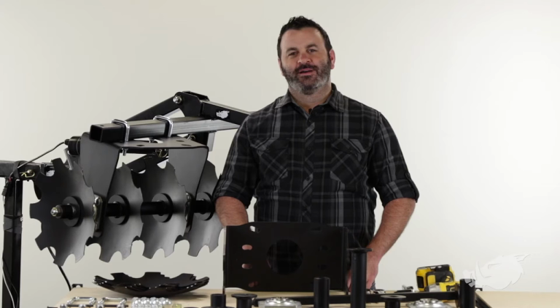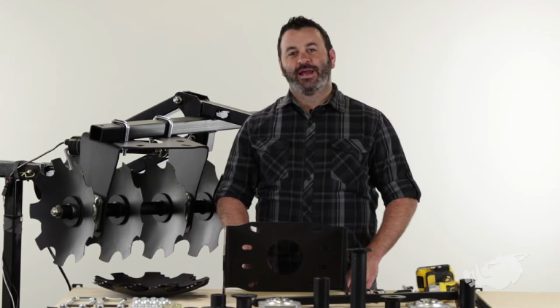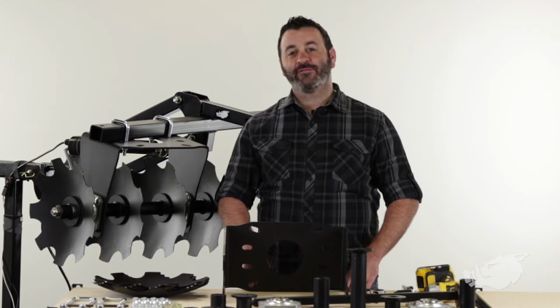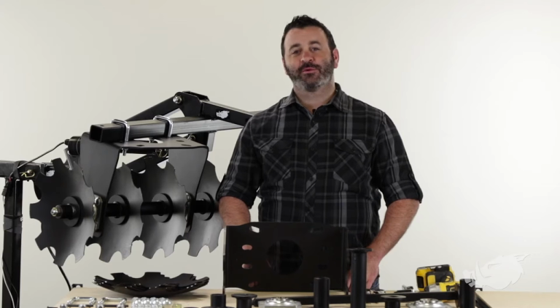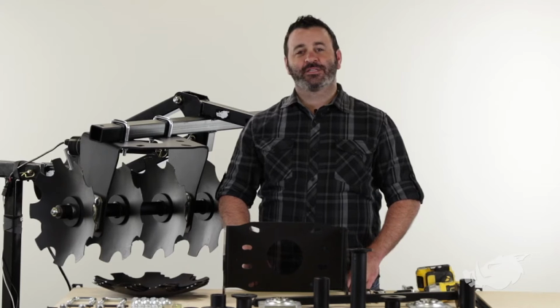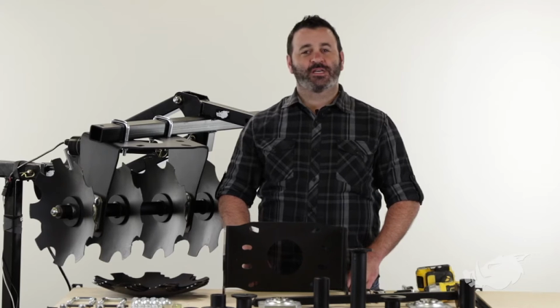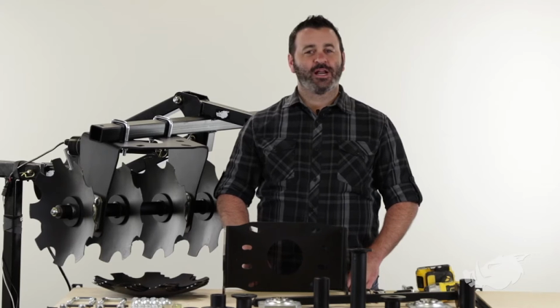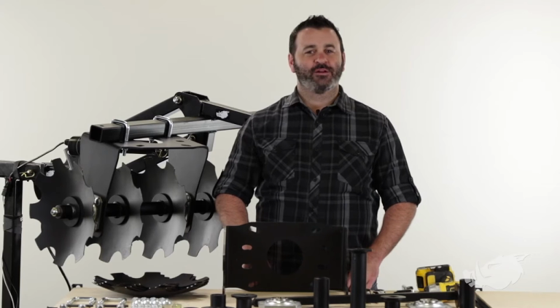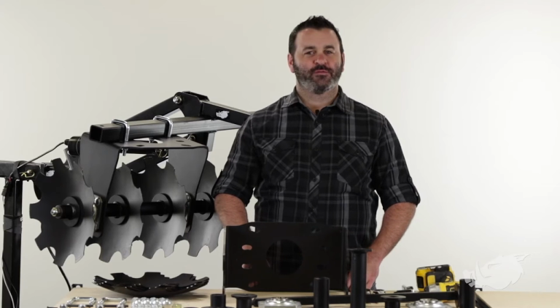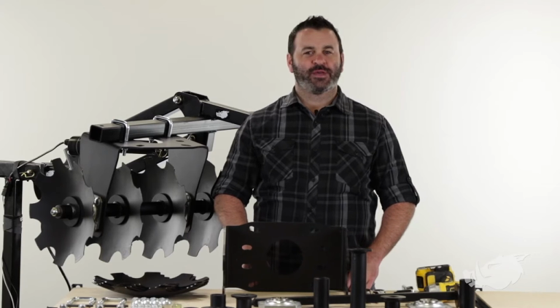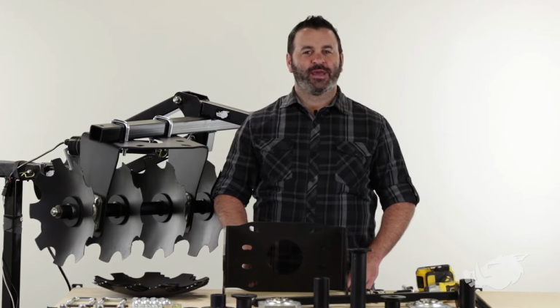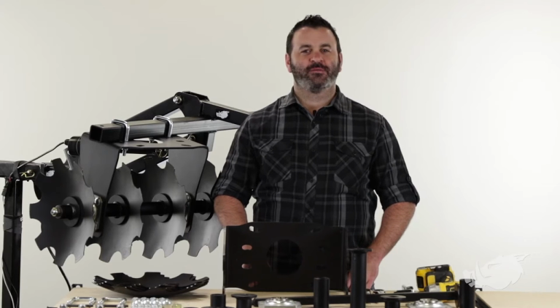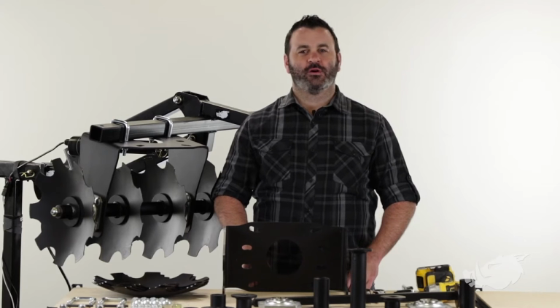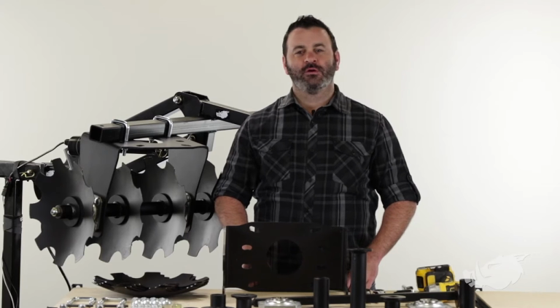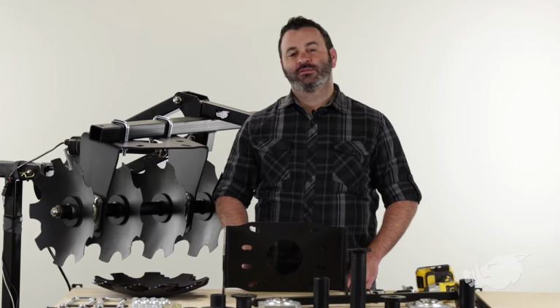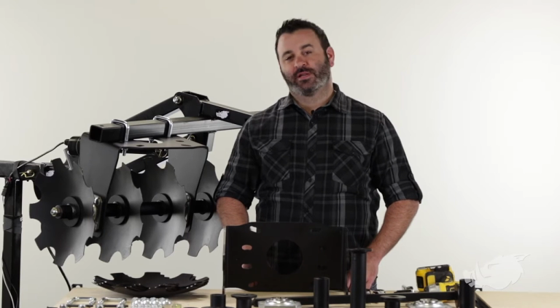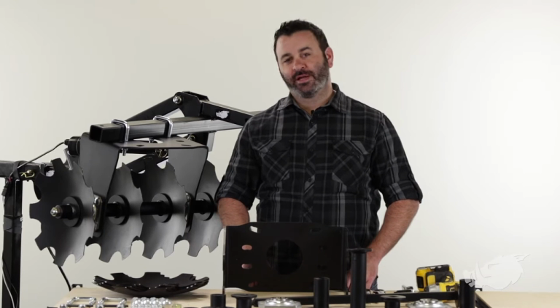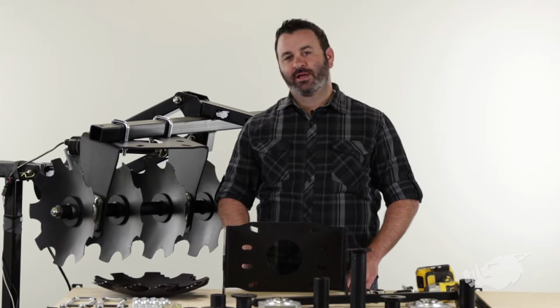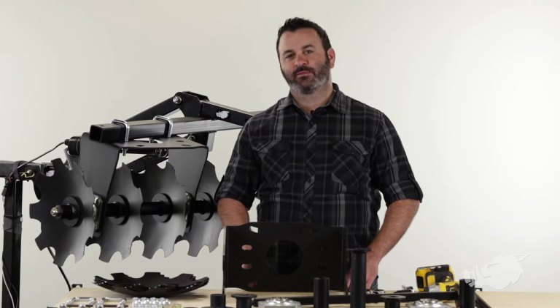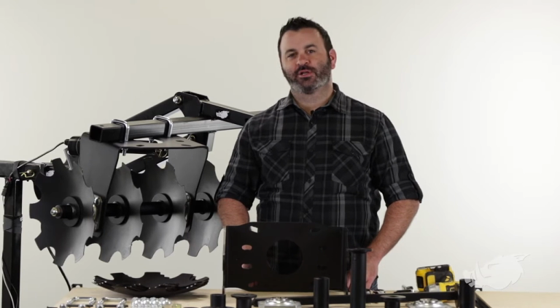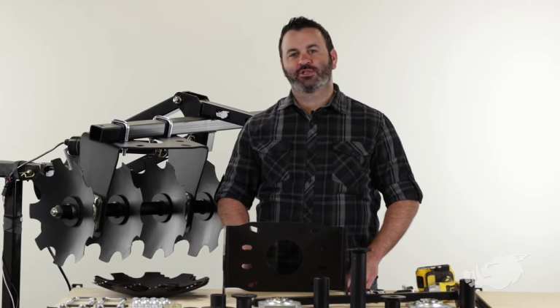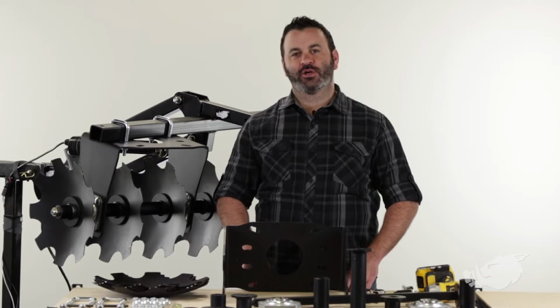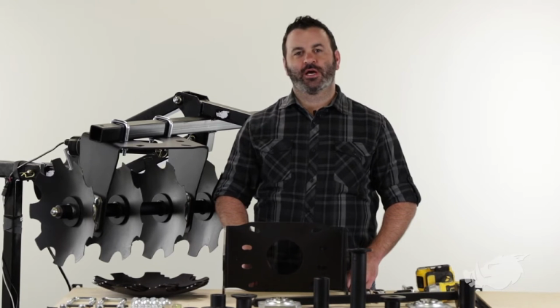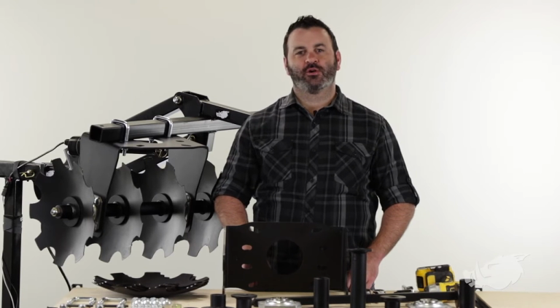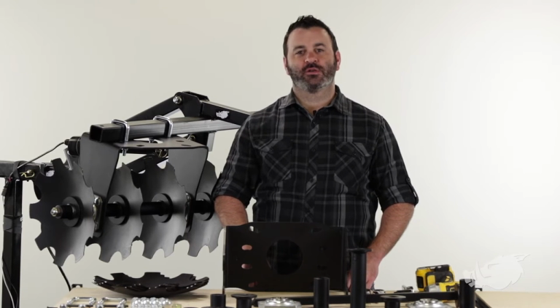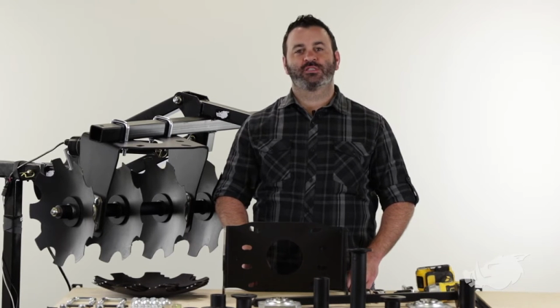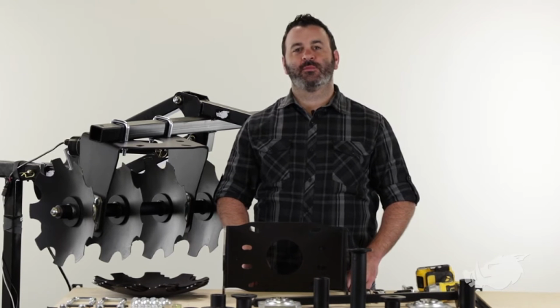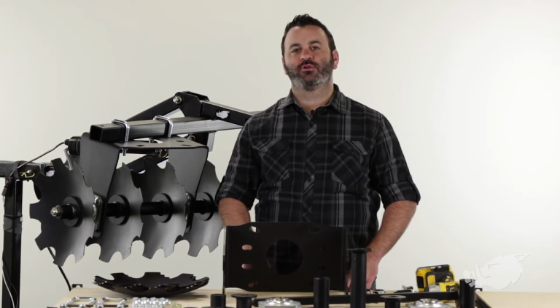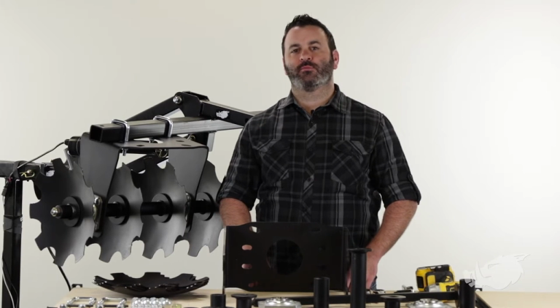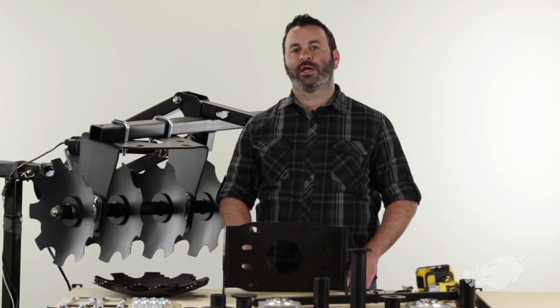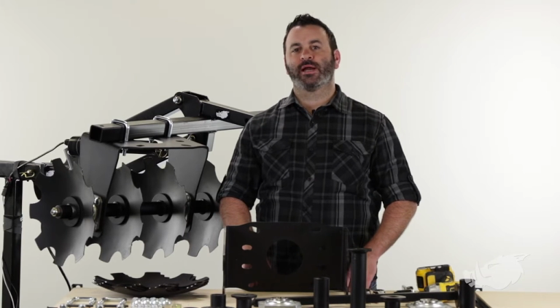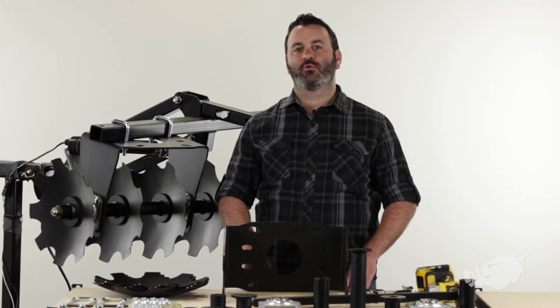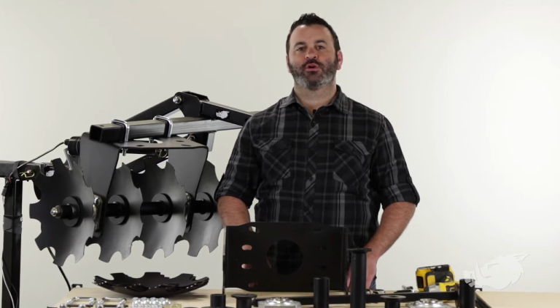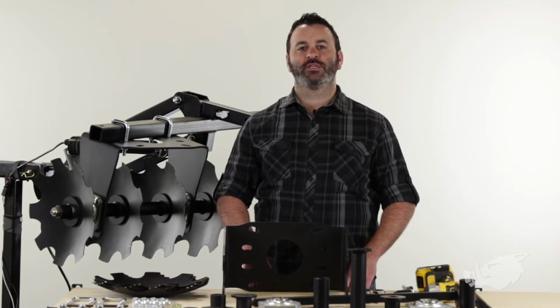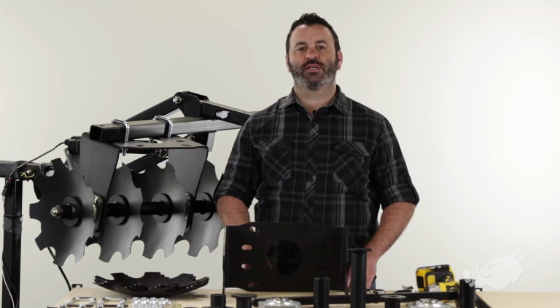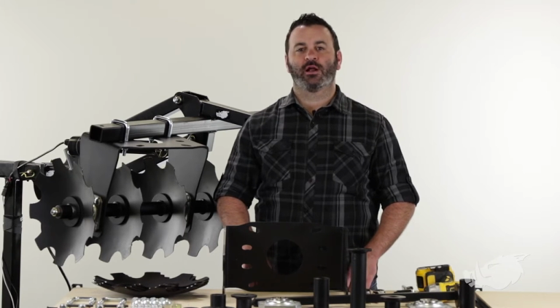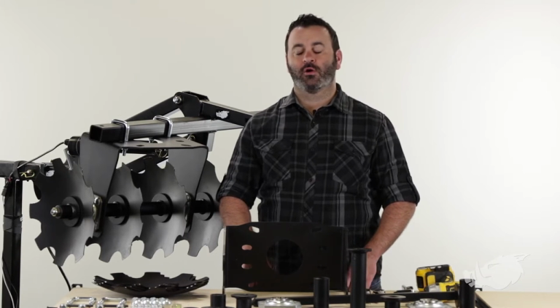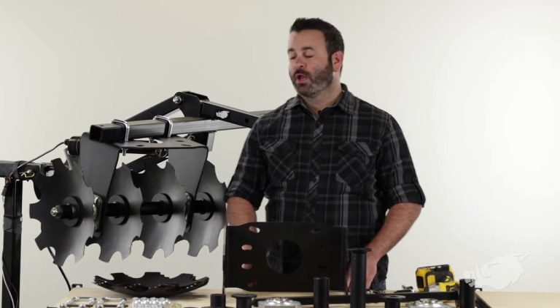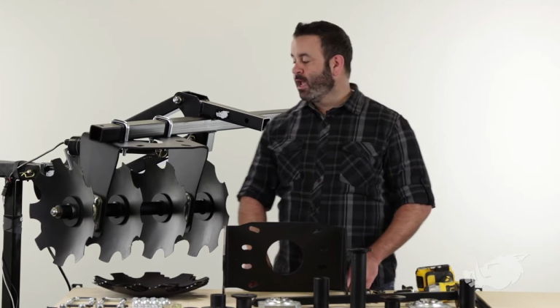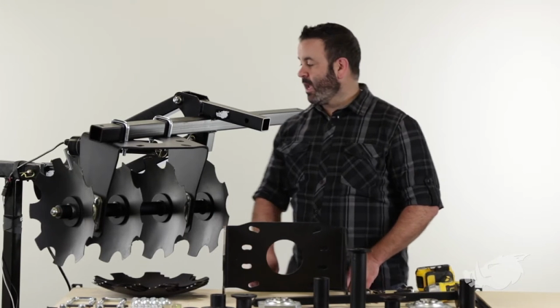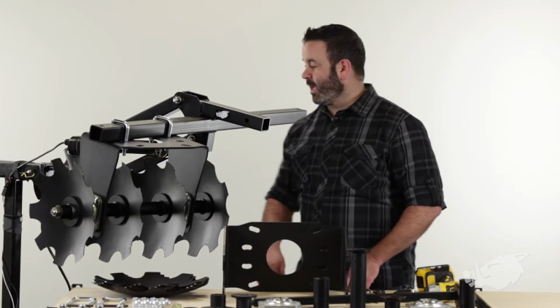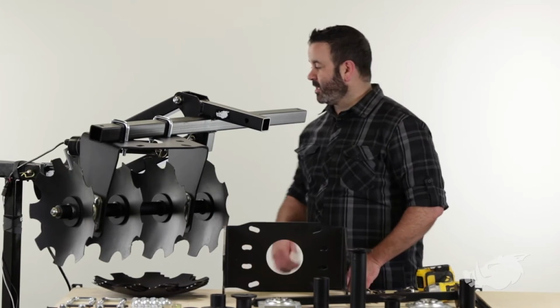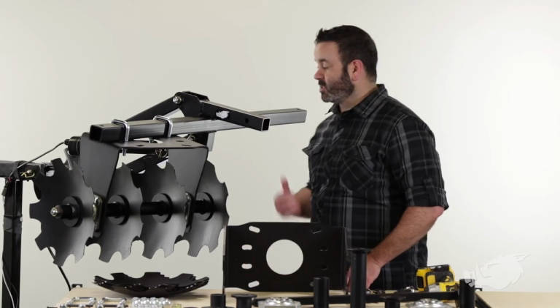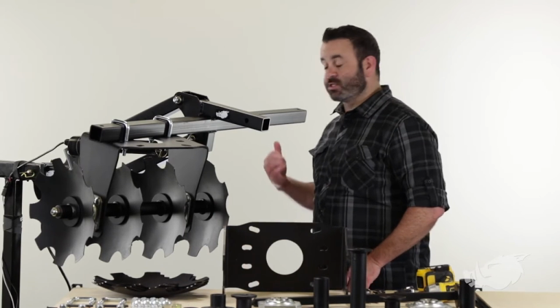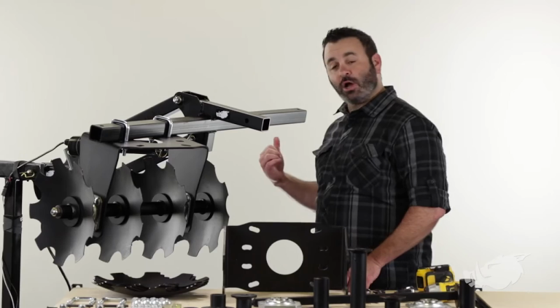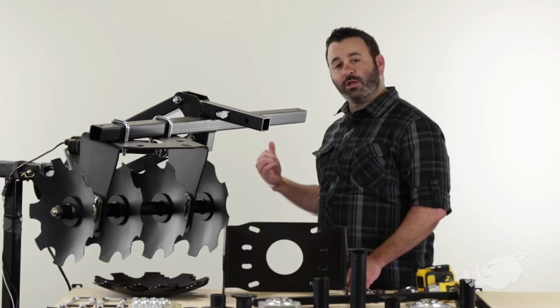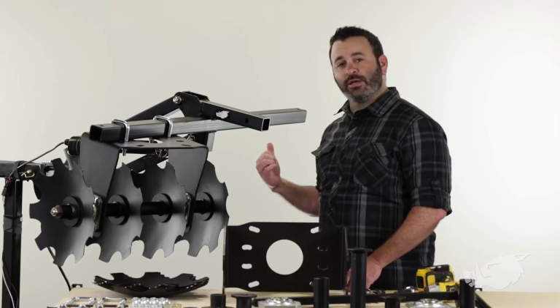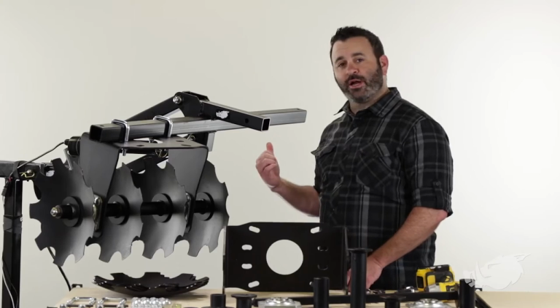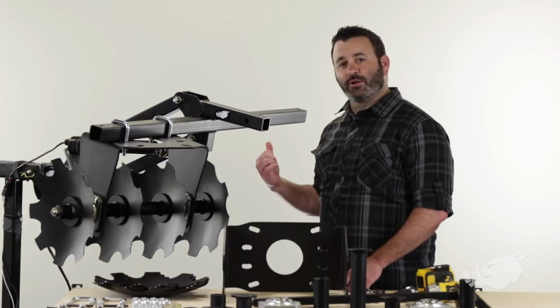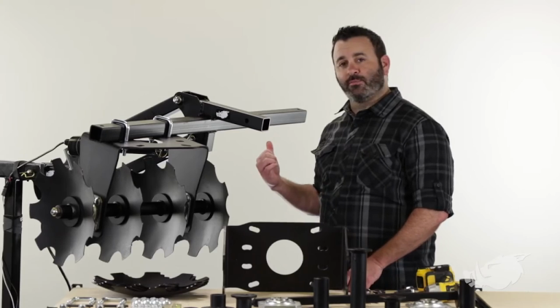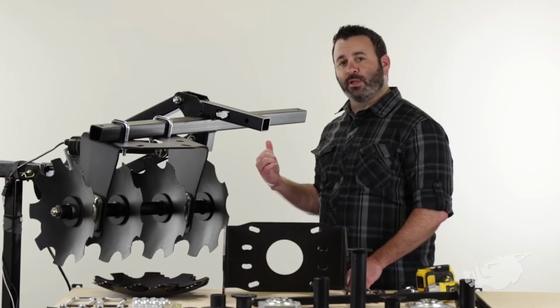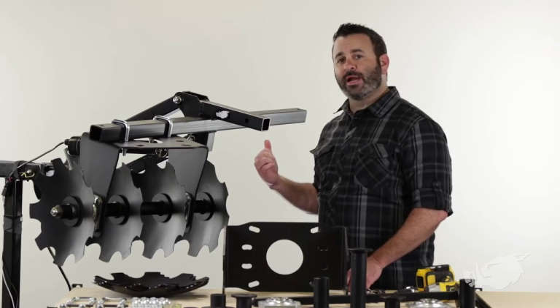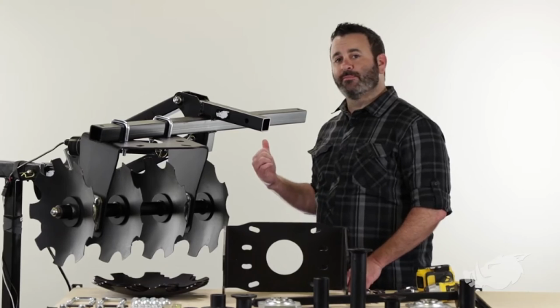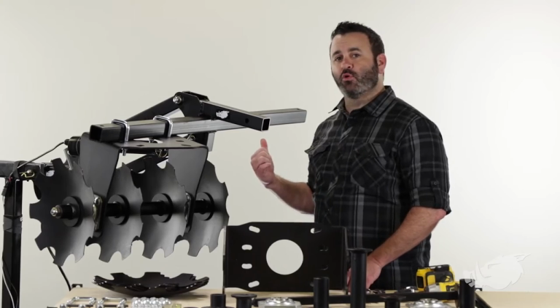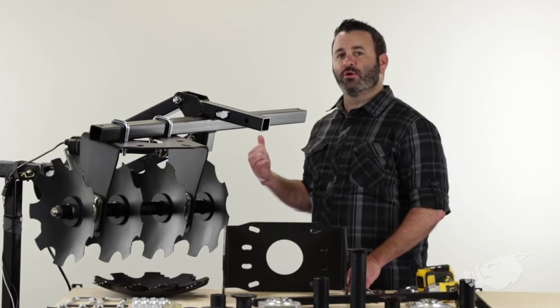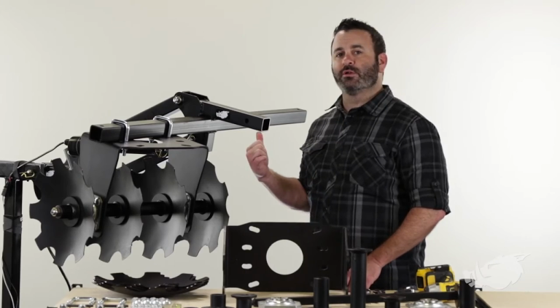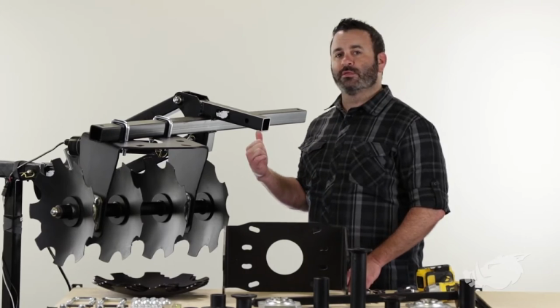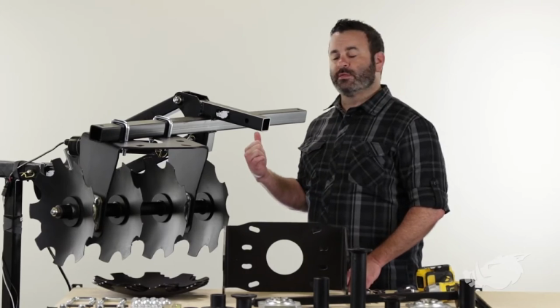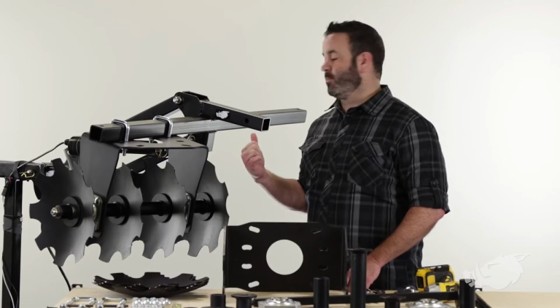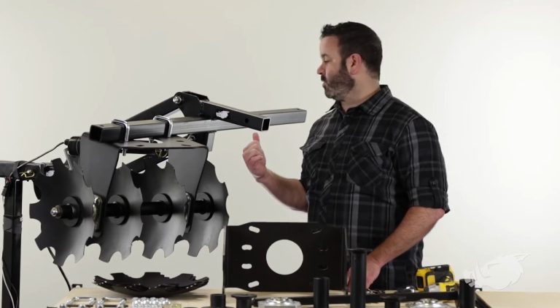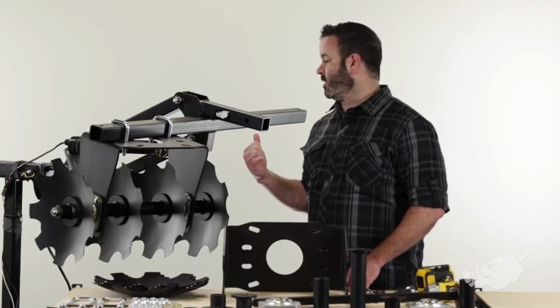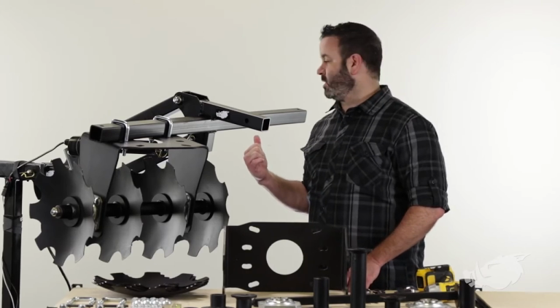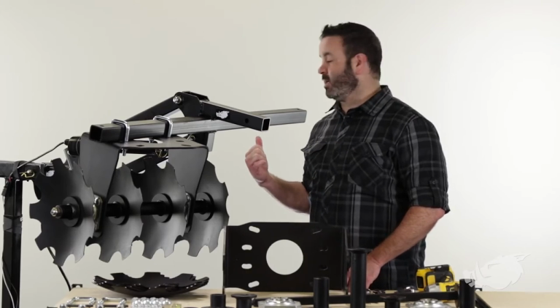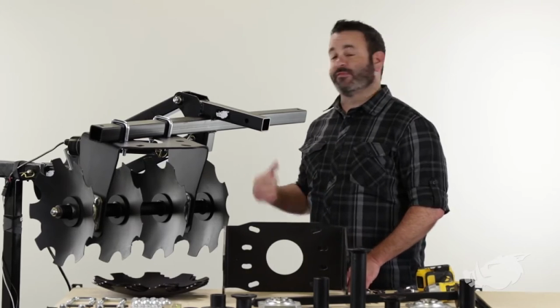Hey everybody, Scott here from Camco. Today I'm going to show you how to assemble your Blackboard Disc Harrow and install it on your Blackboard Implement Lift.